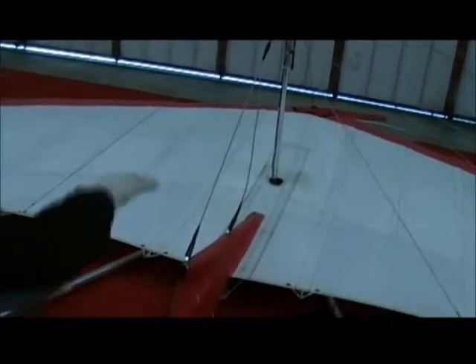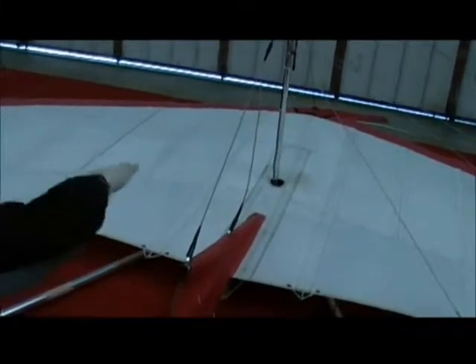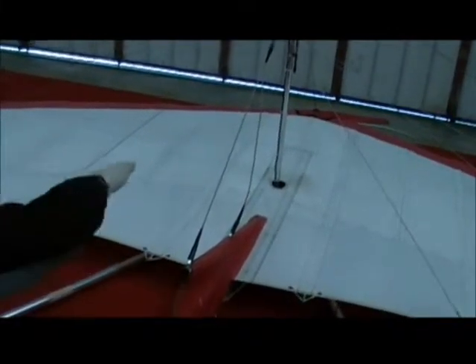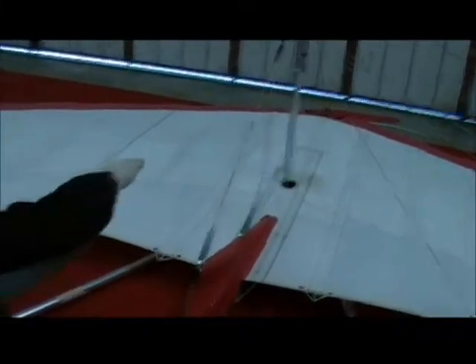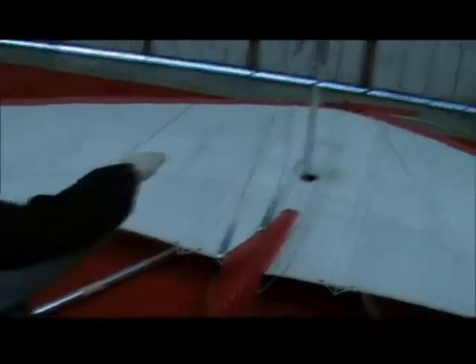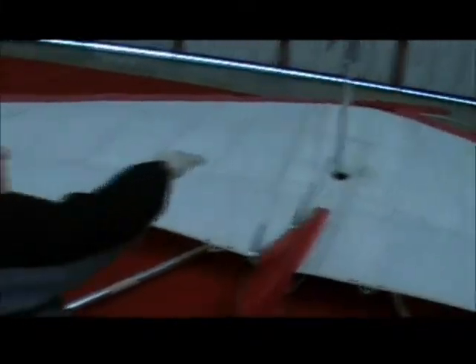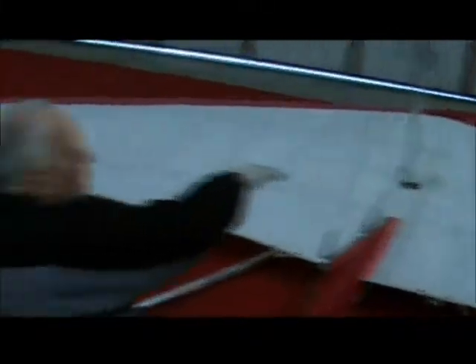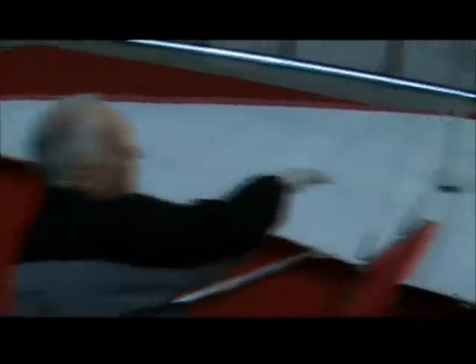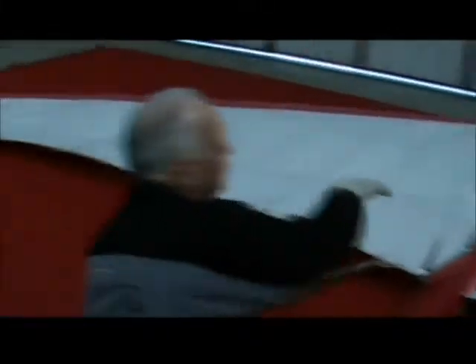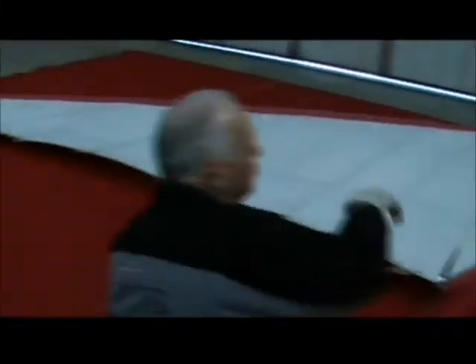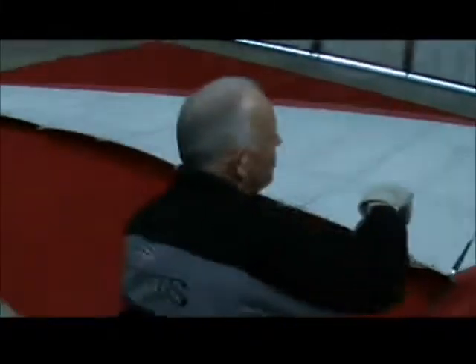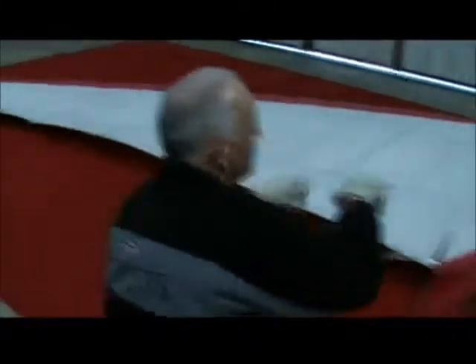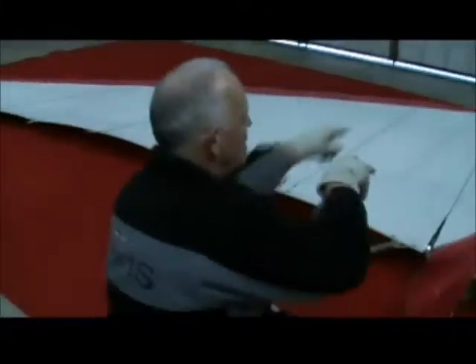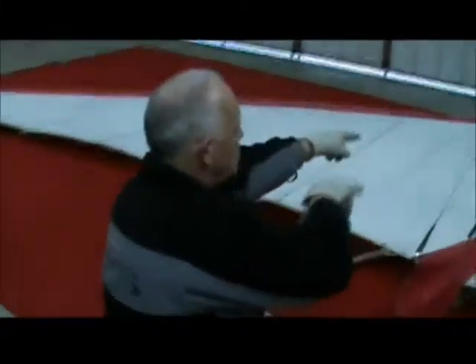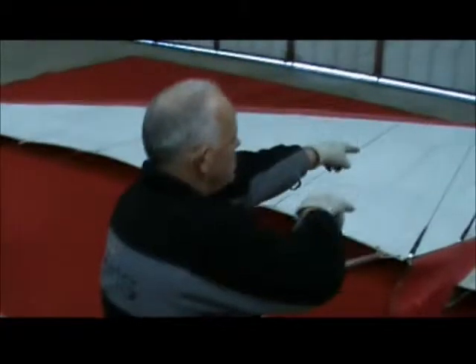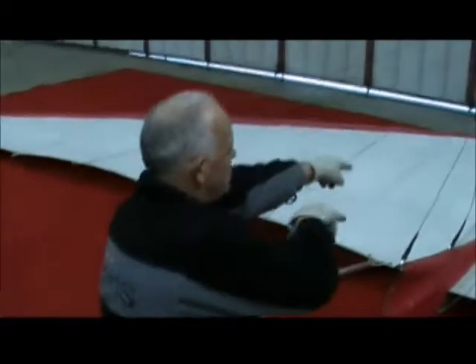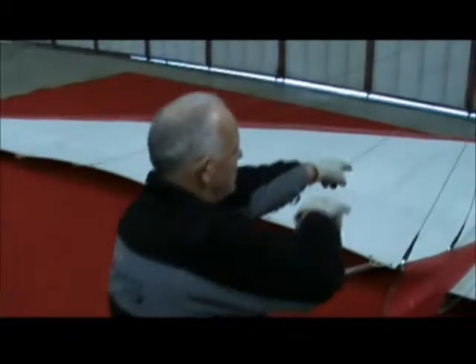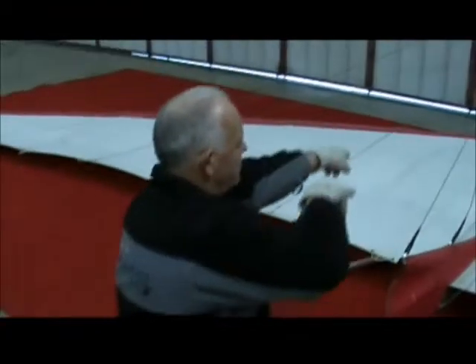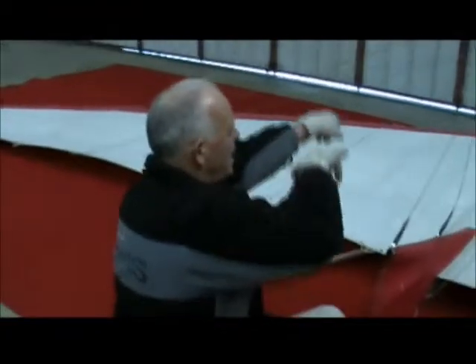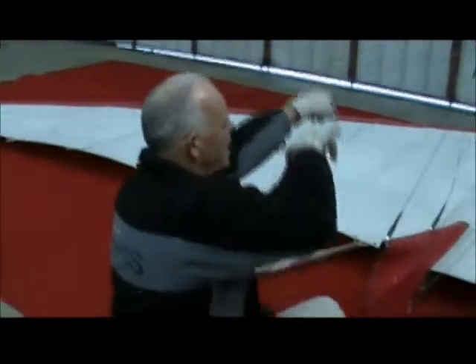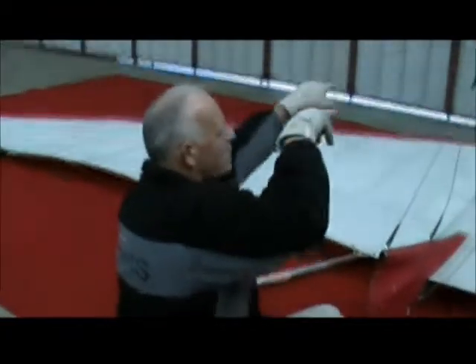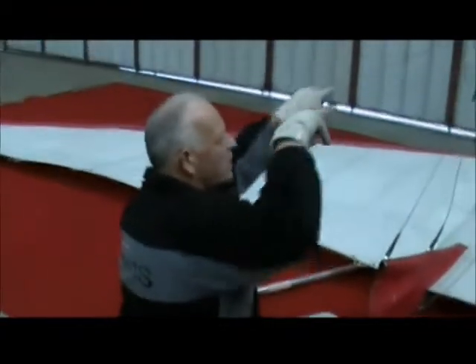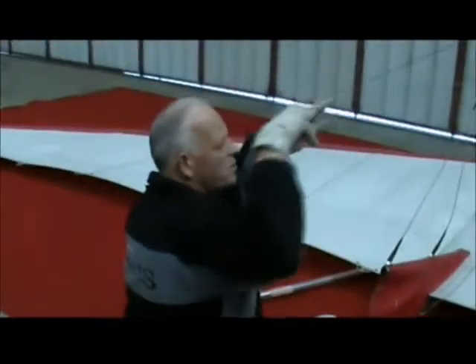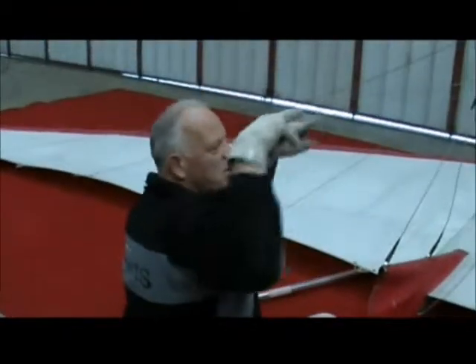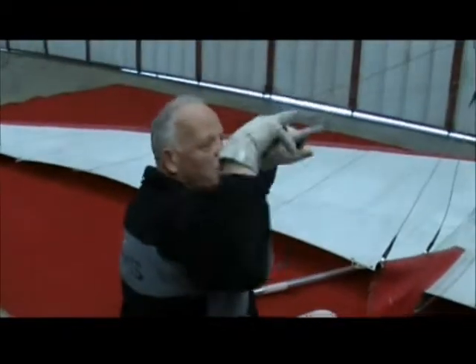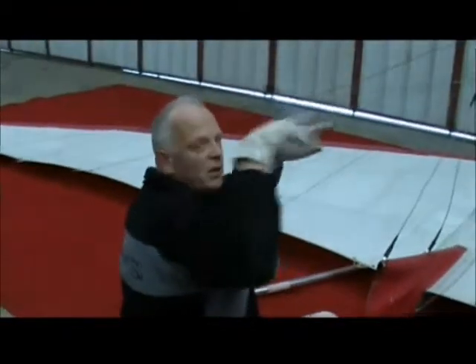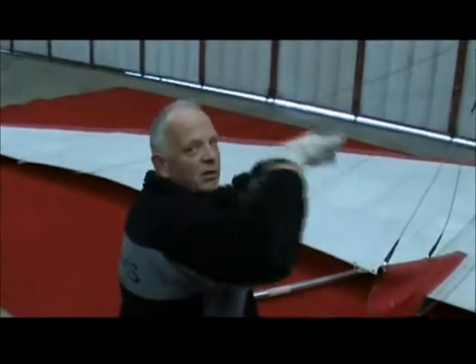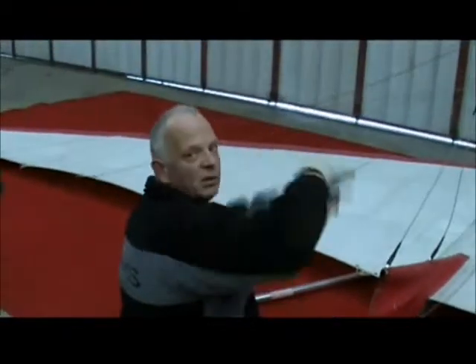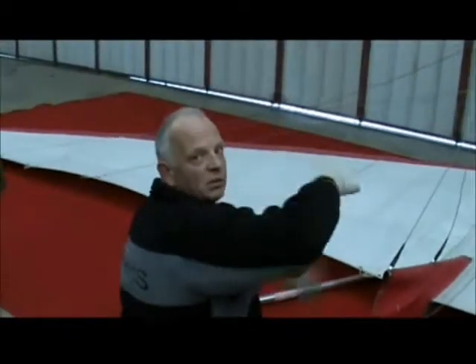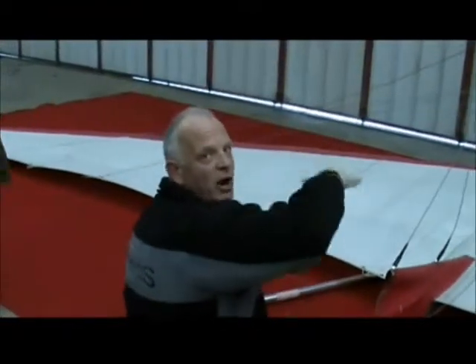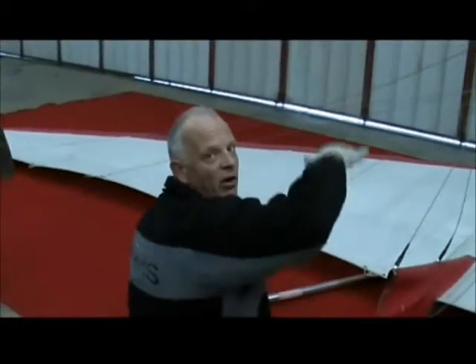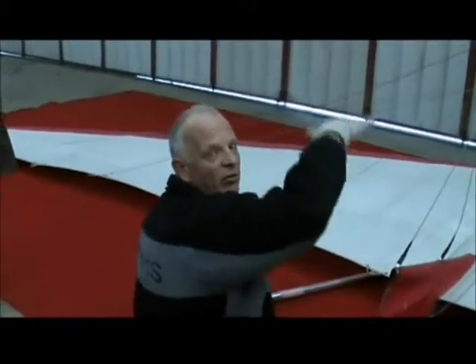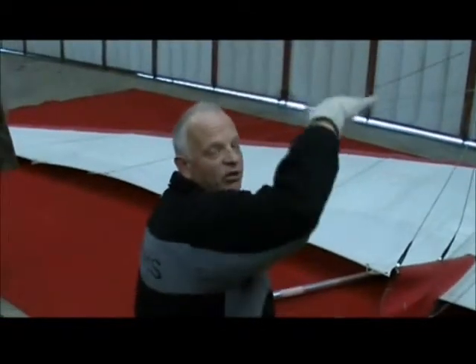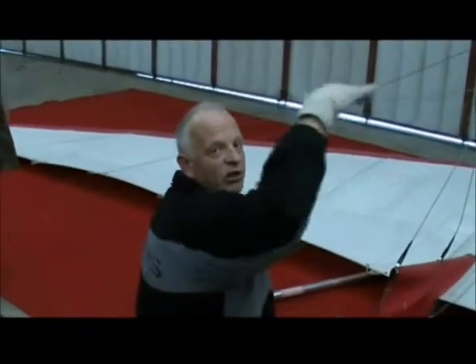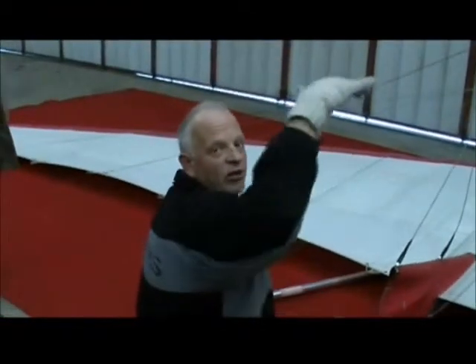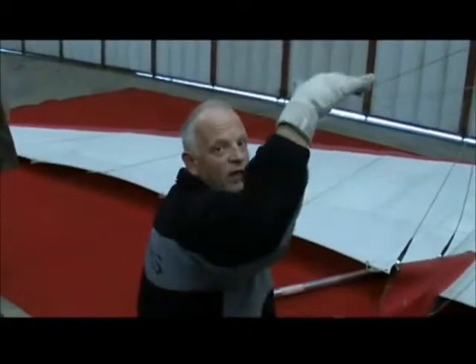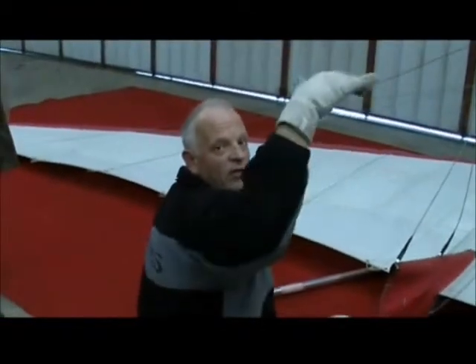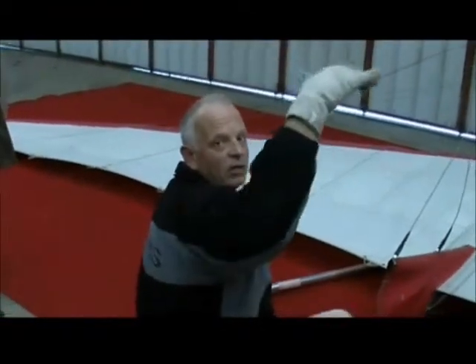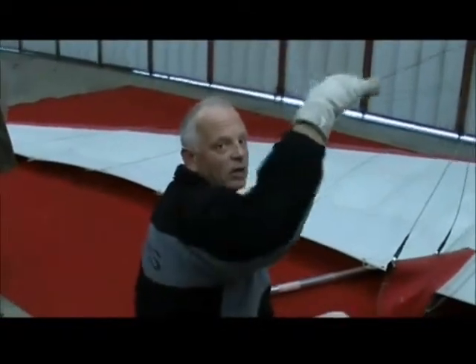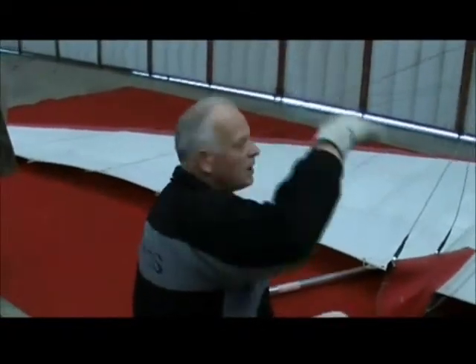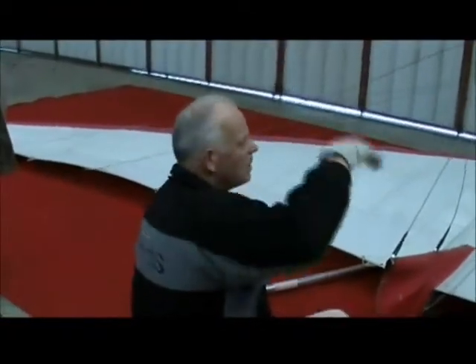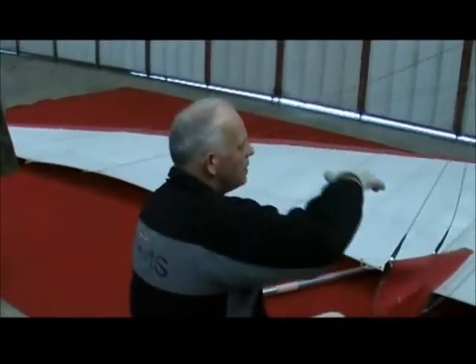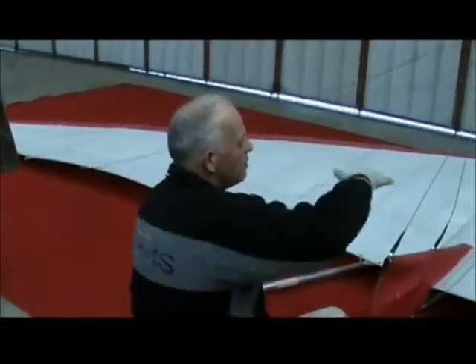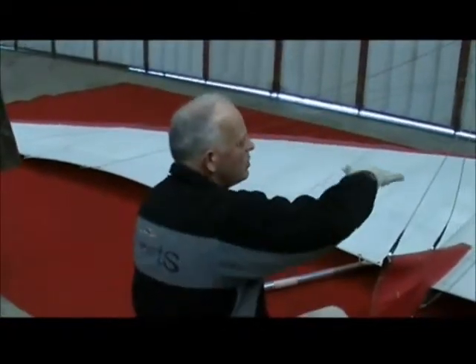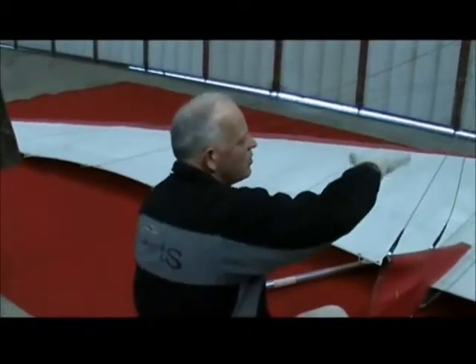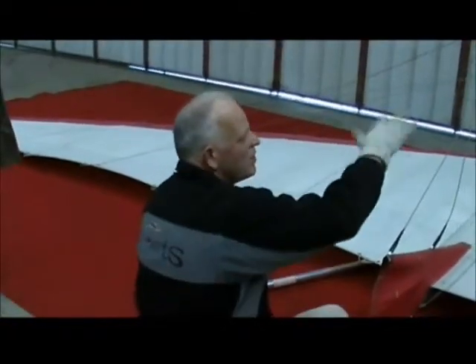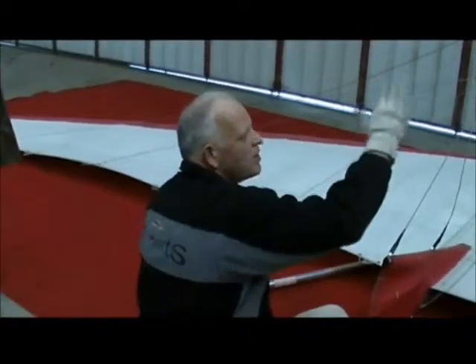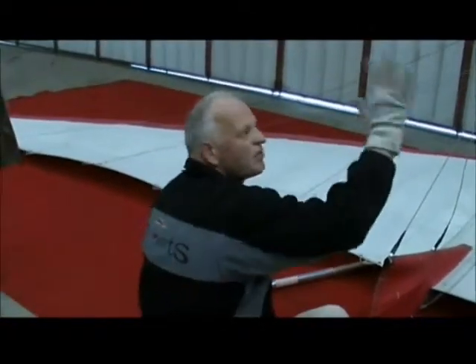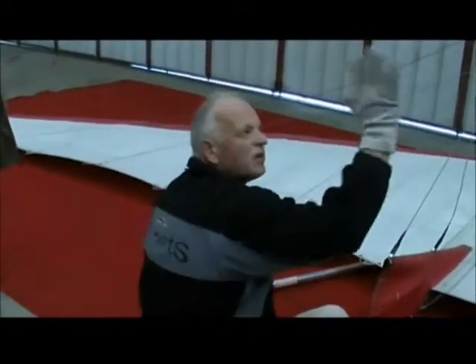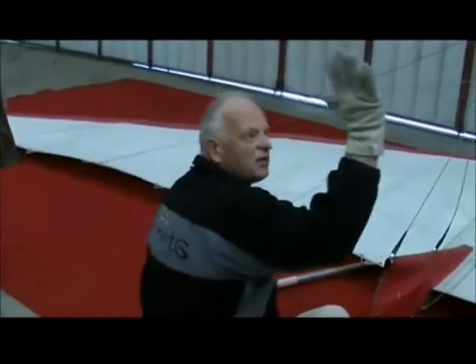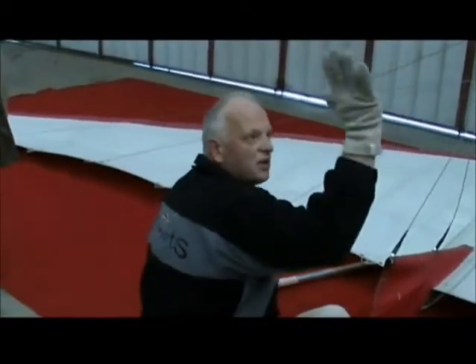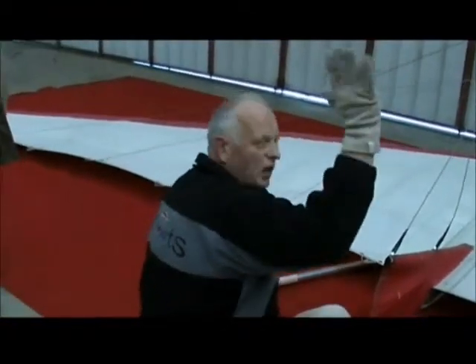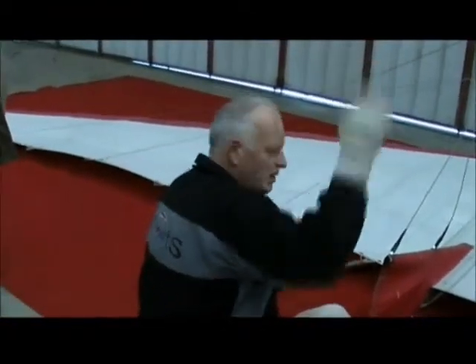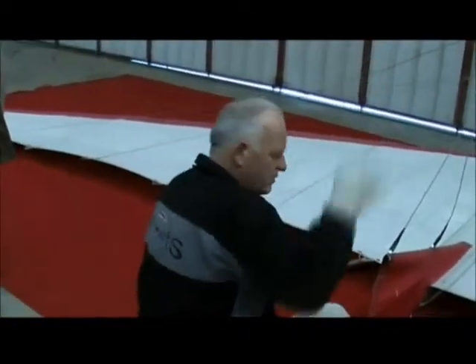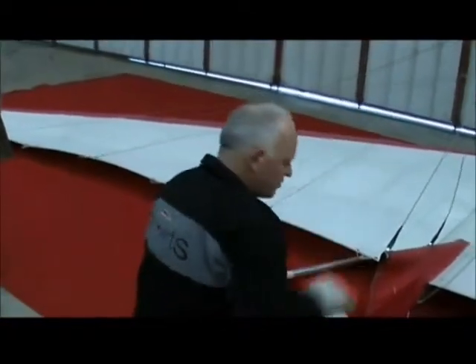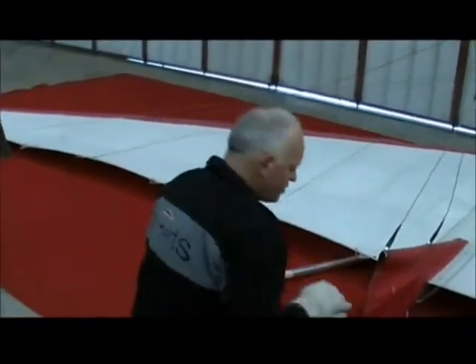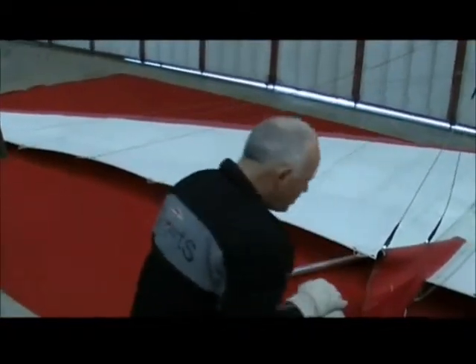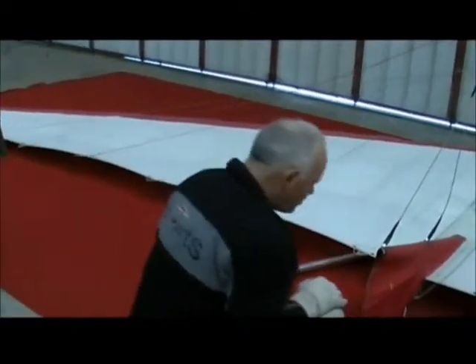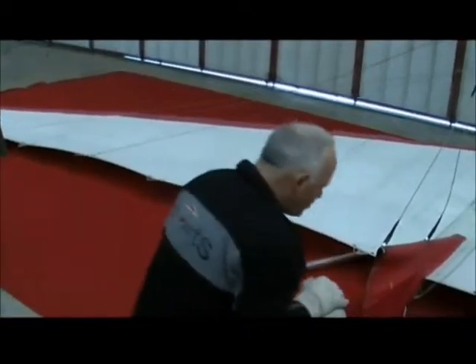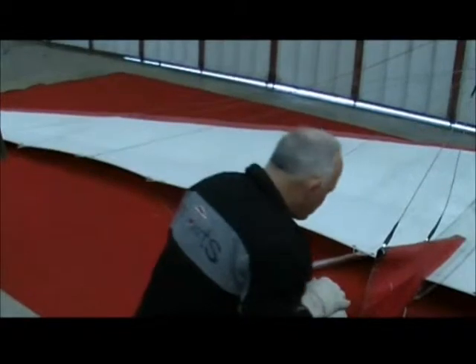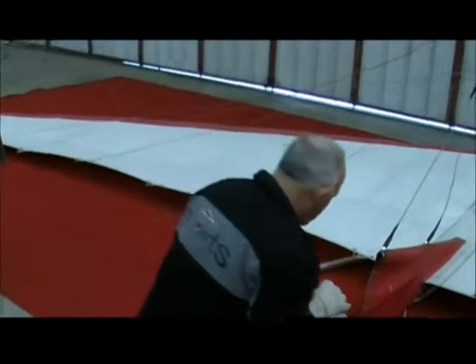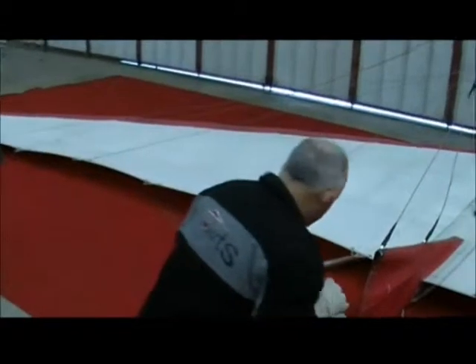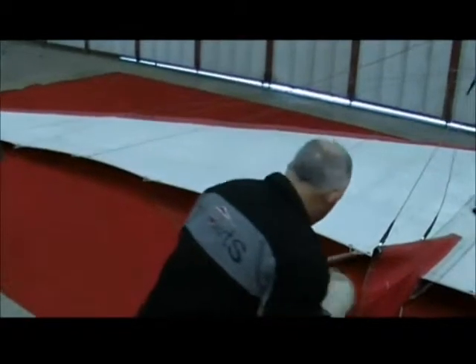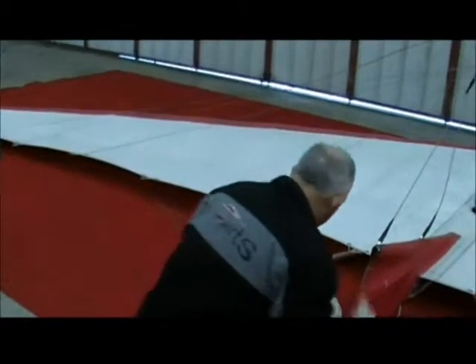If there's two of you, you lift it up keeping the wing parallel to the ground. When you're on your own, you have to lift it right up vertically. You'll see why in a minute.